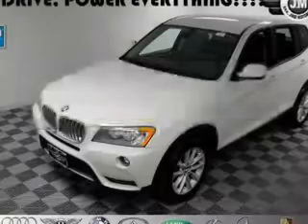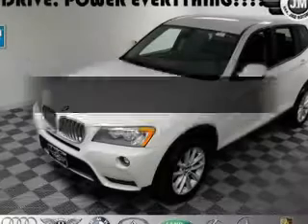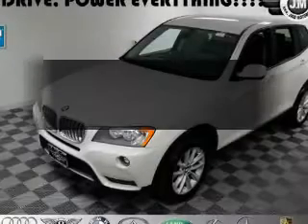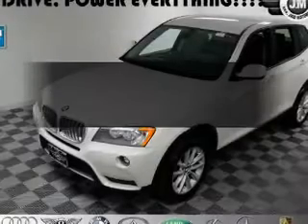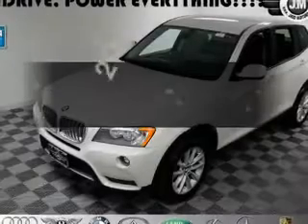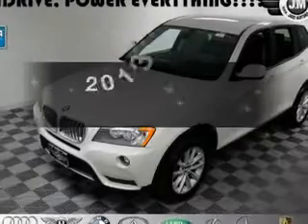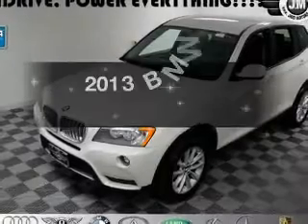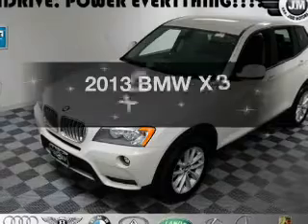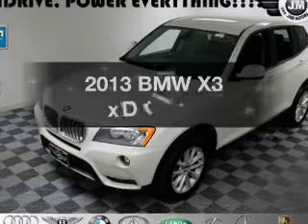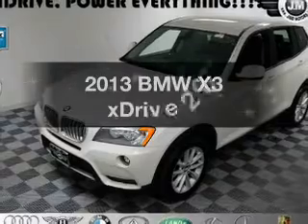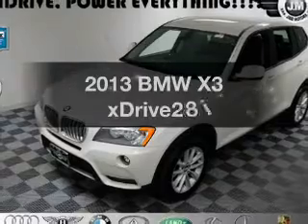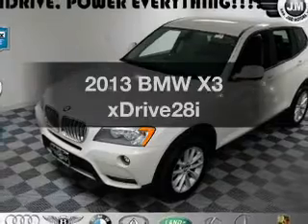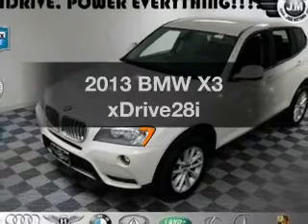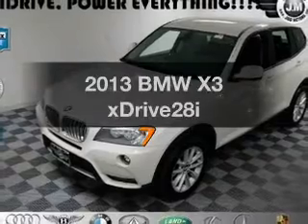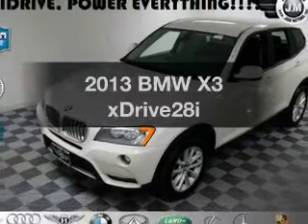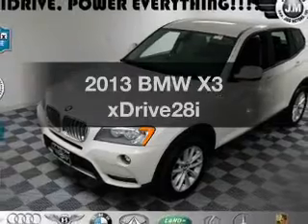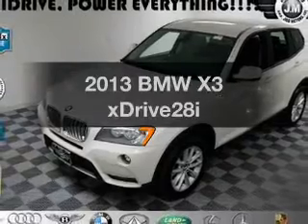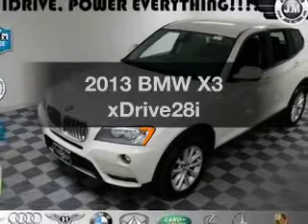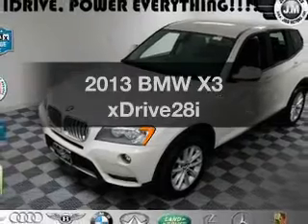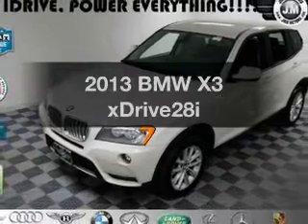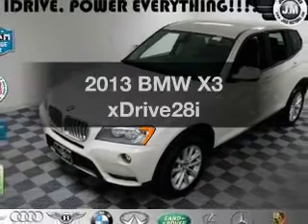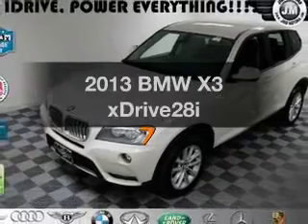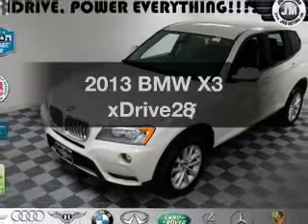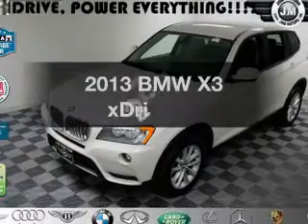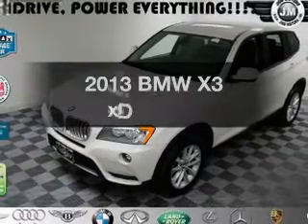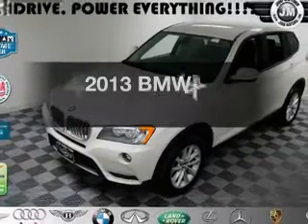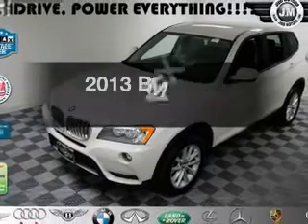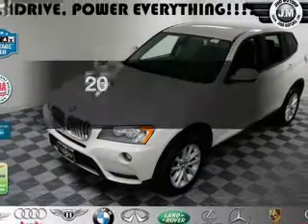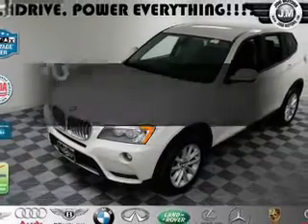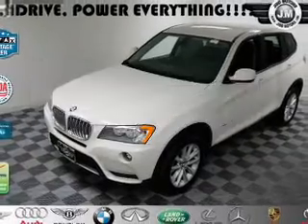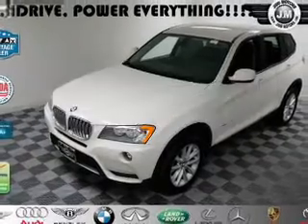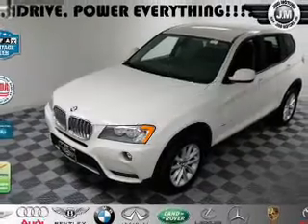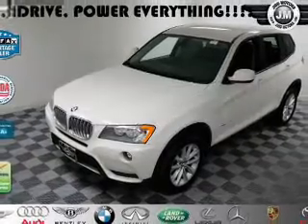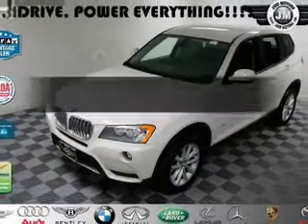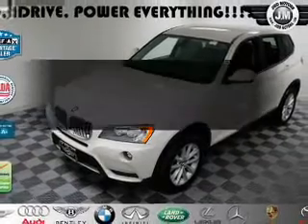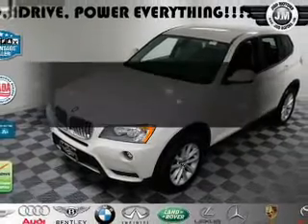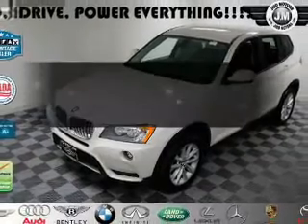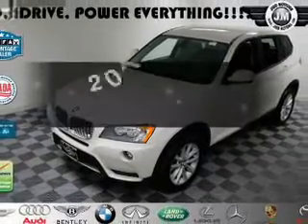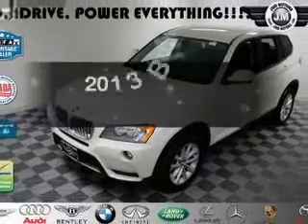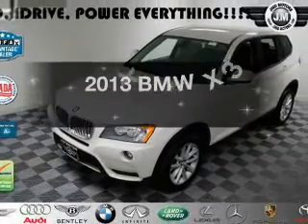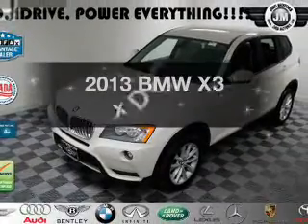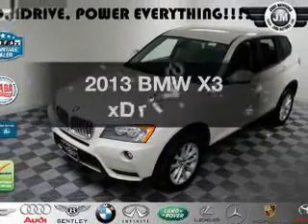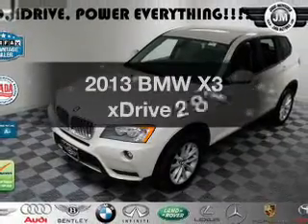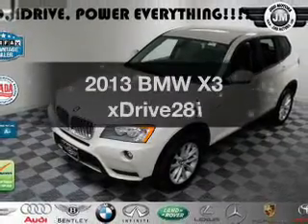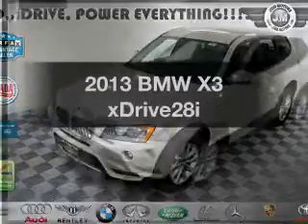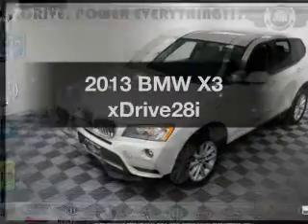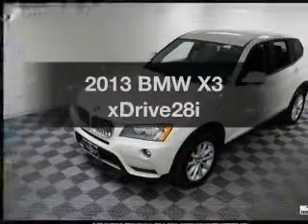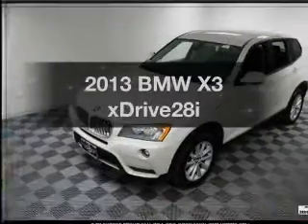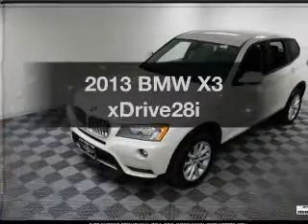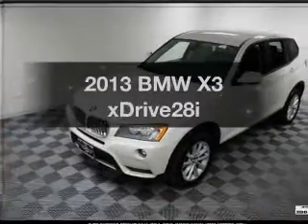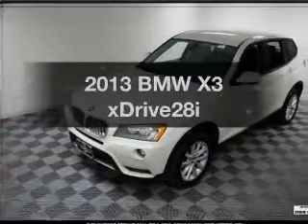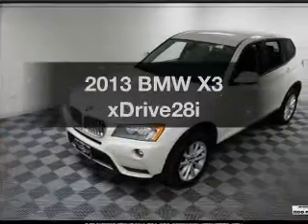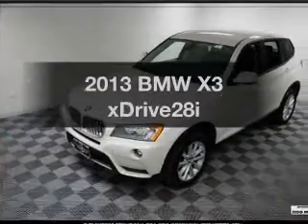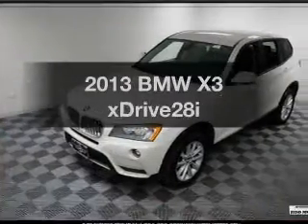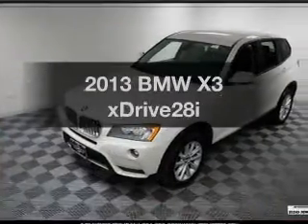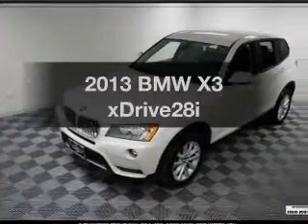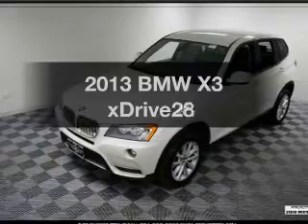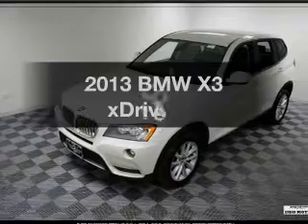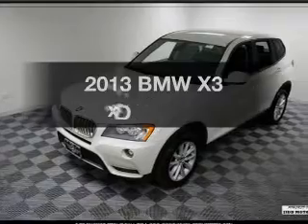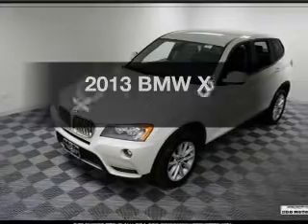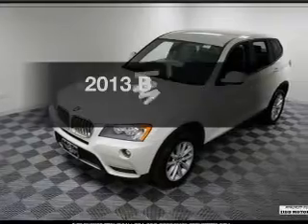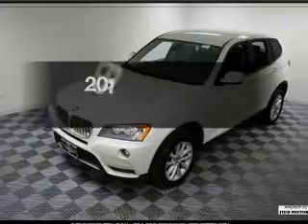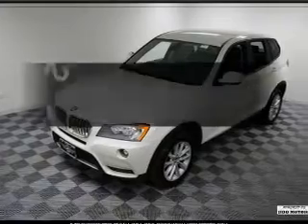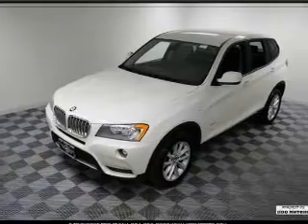Check out this 2013 BMW X3. Travel the roads in style and comfort in this great vehicle.